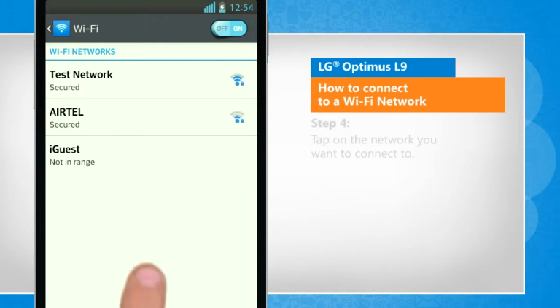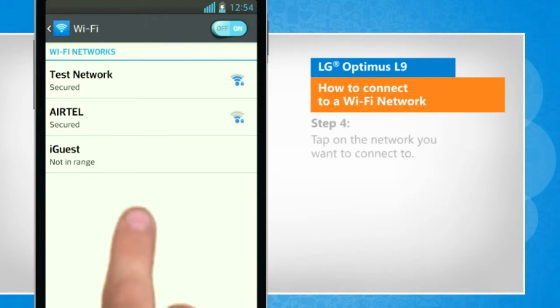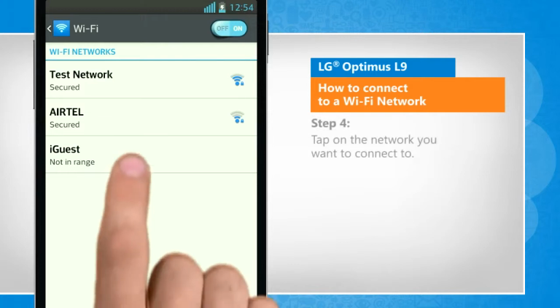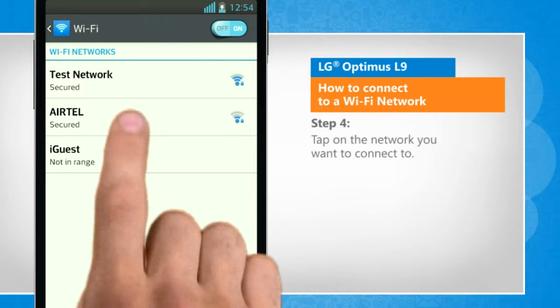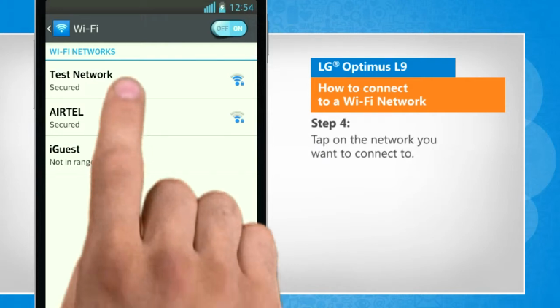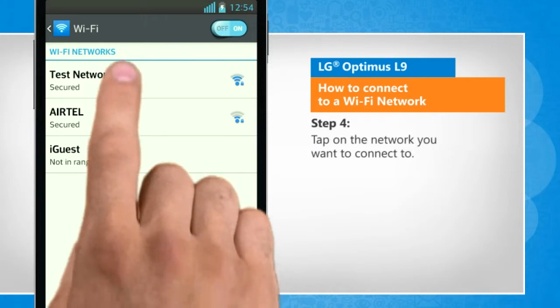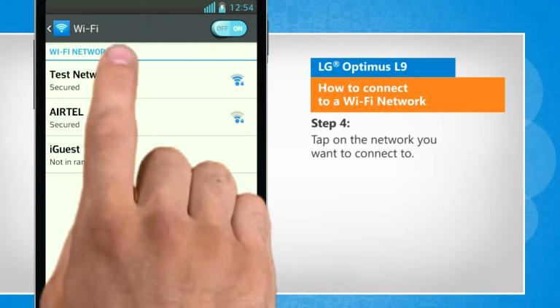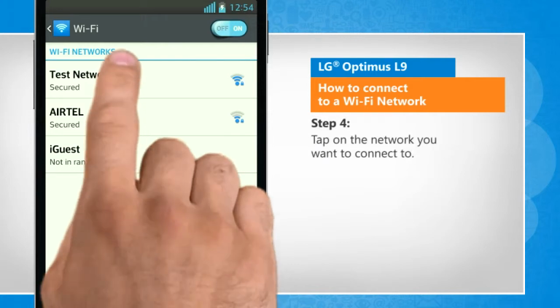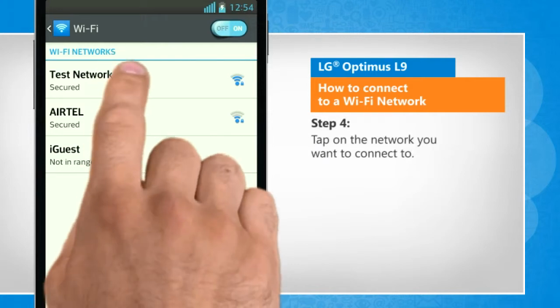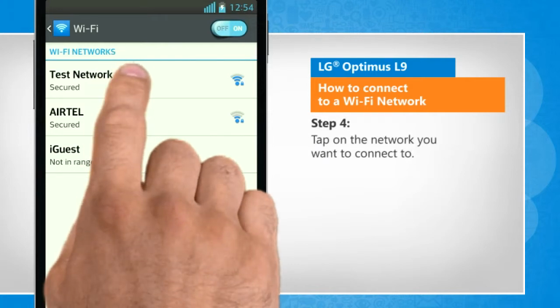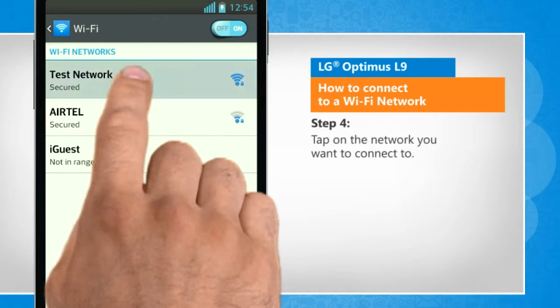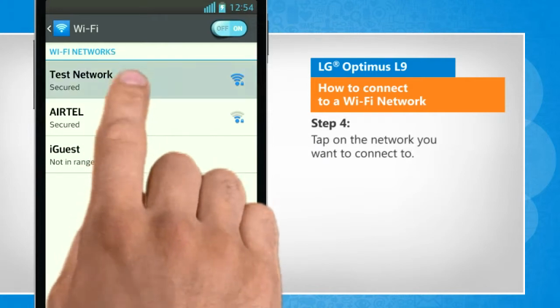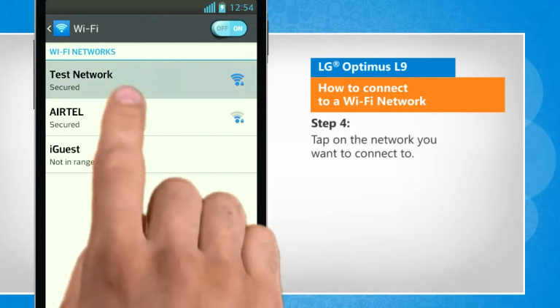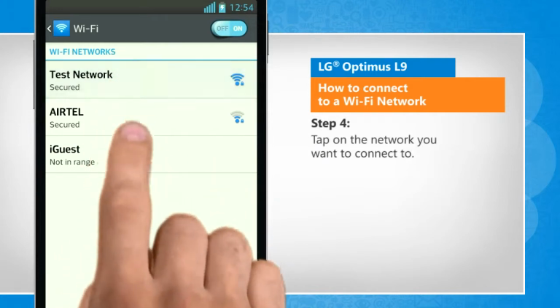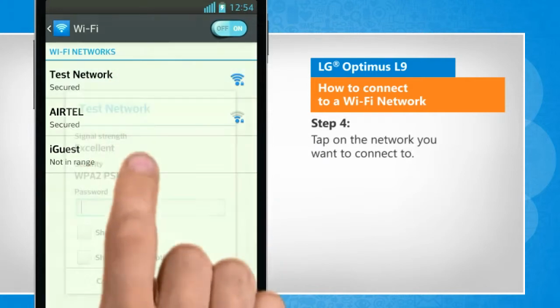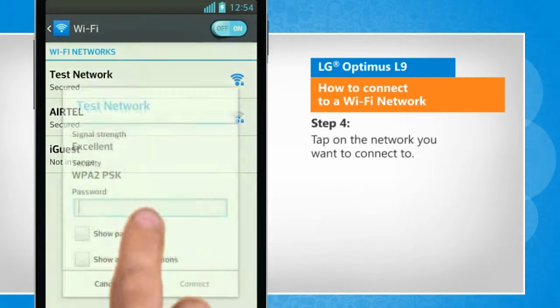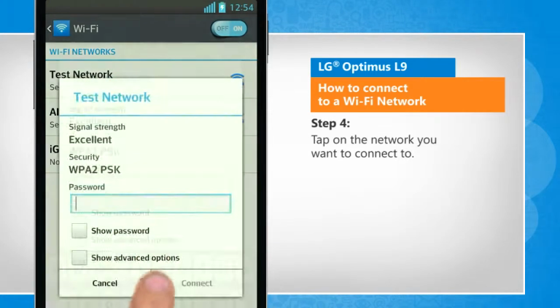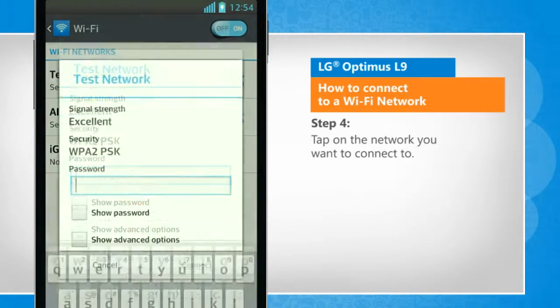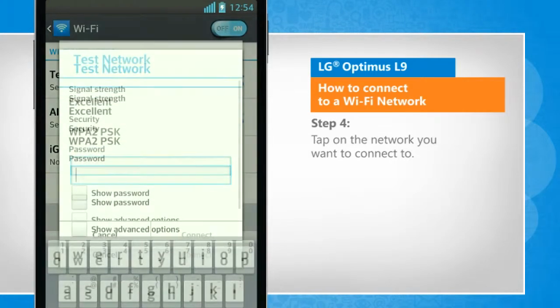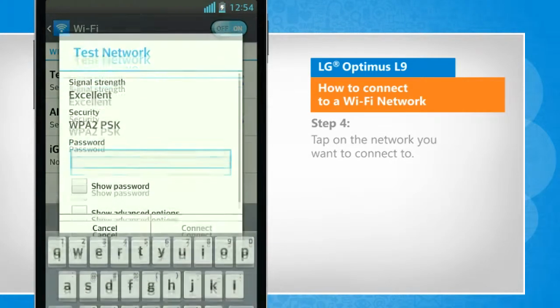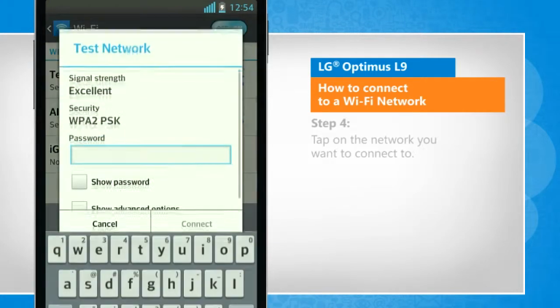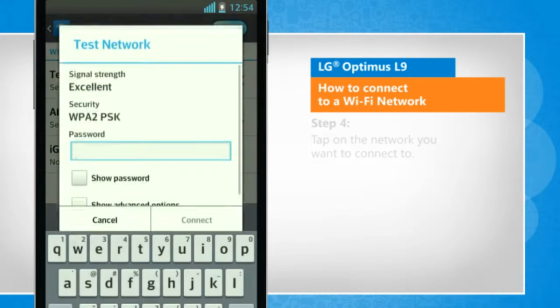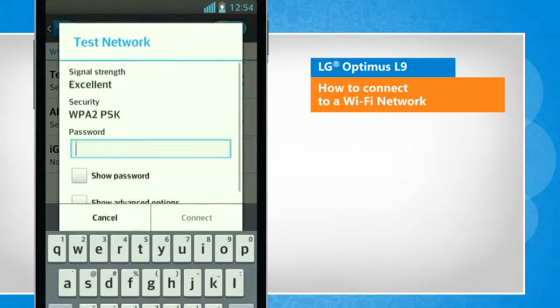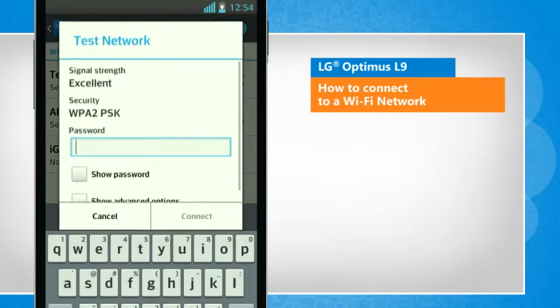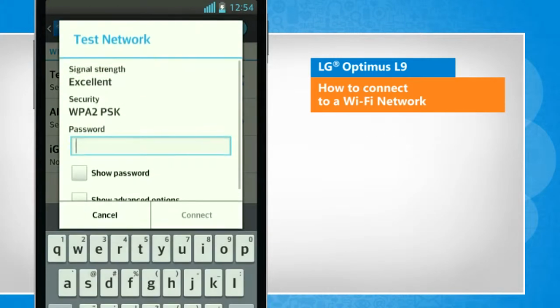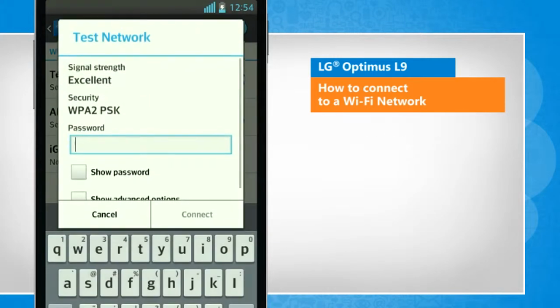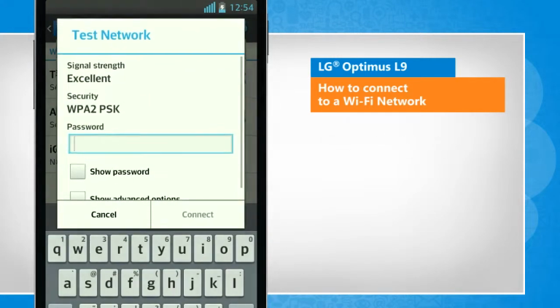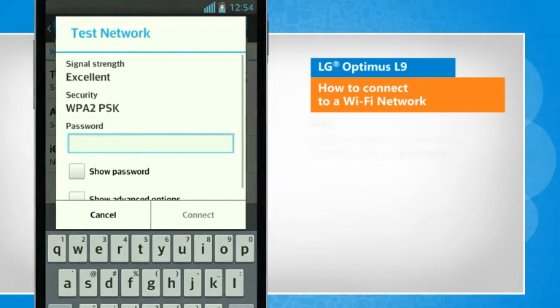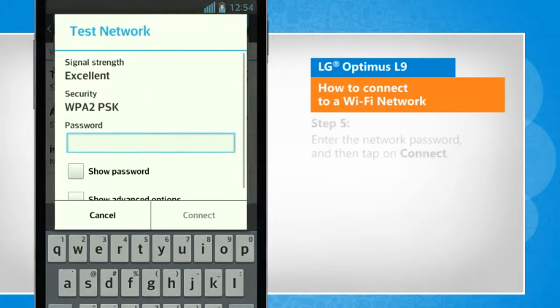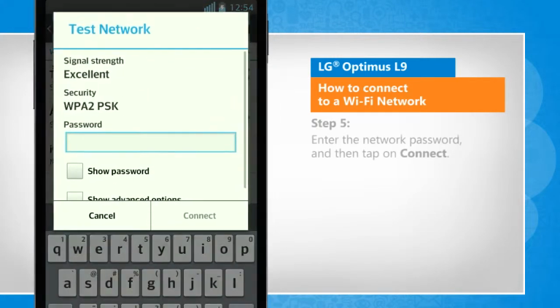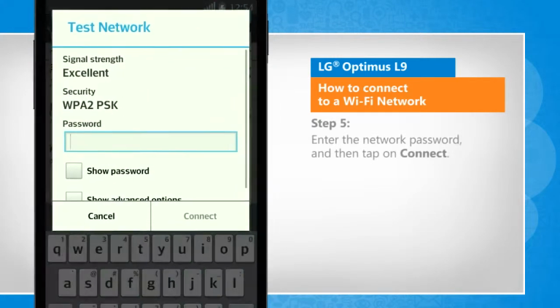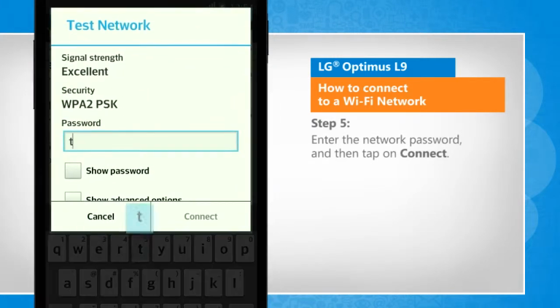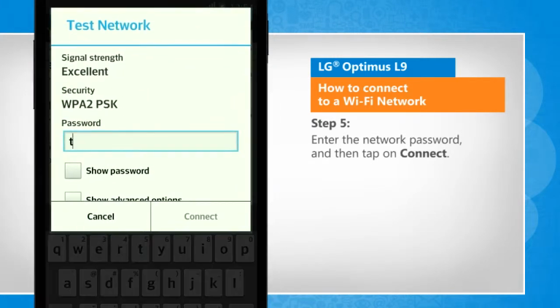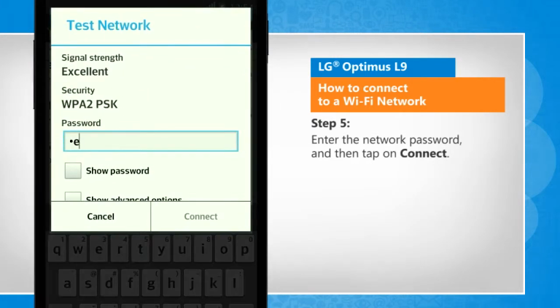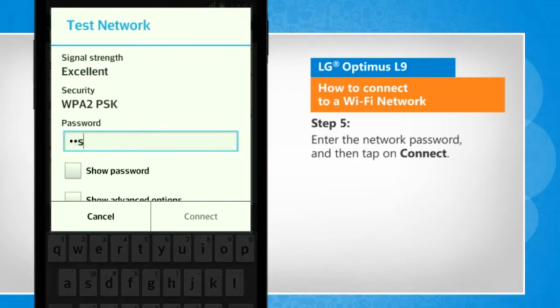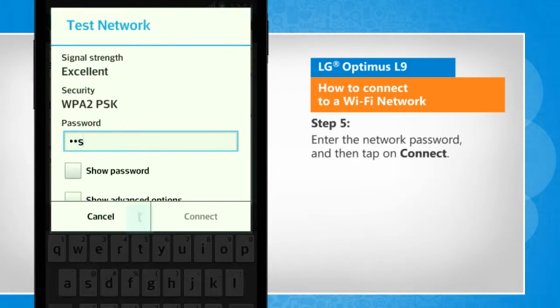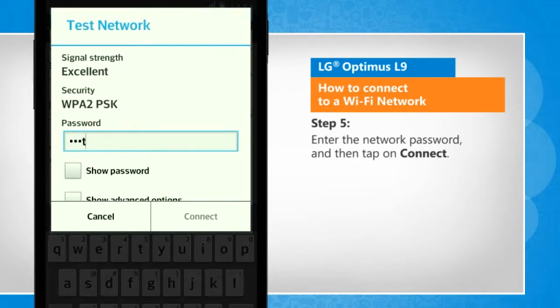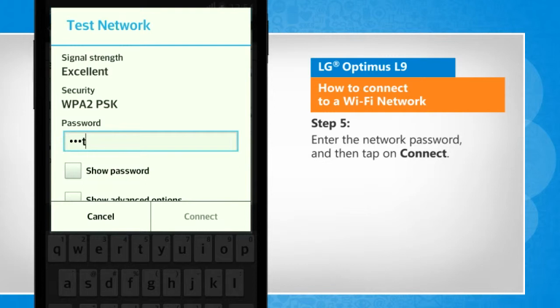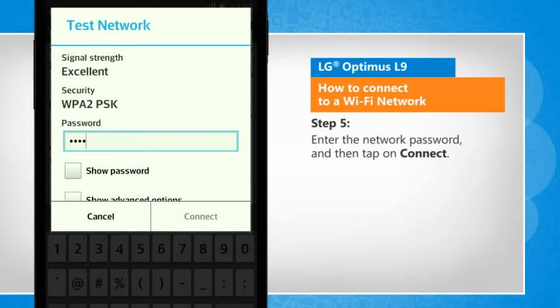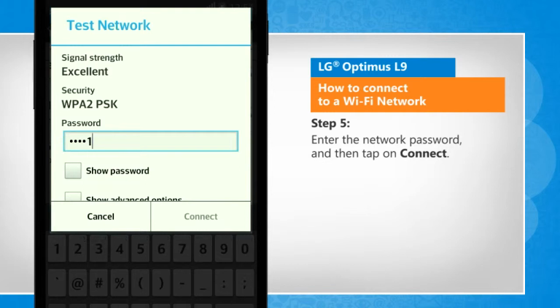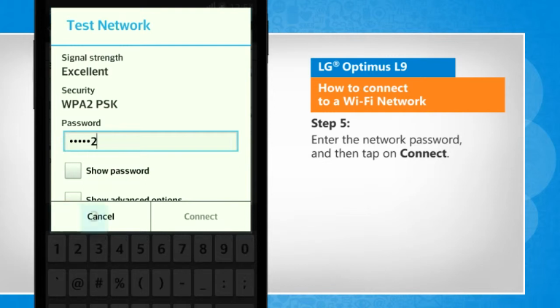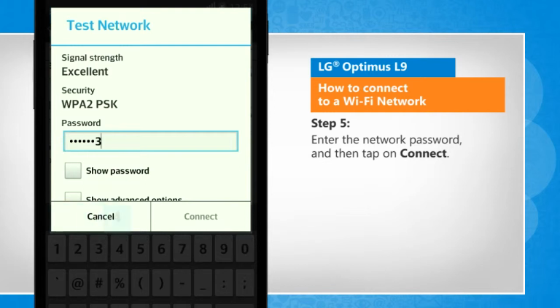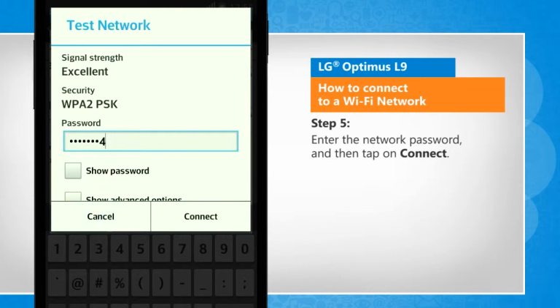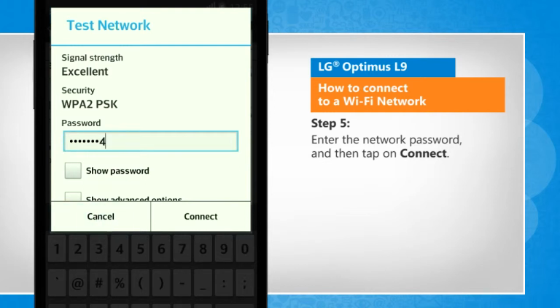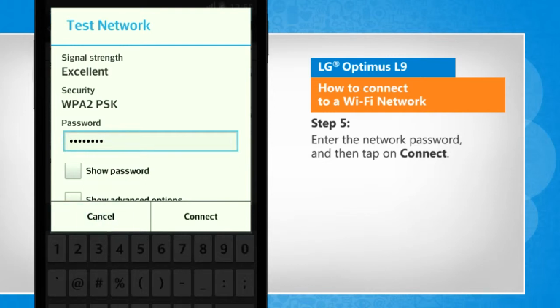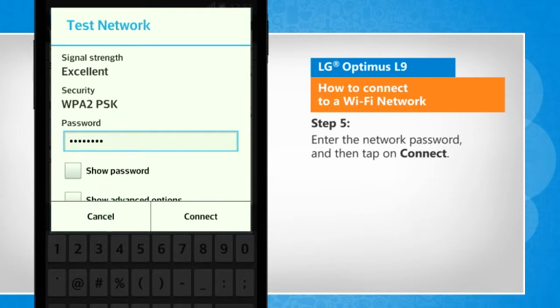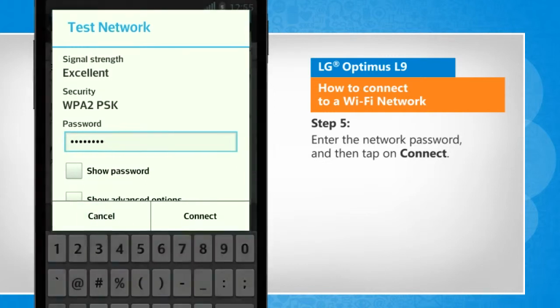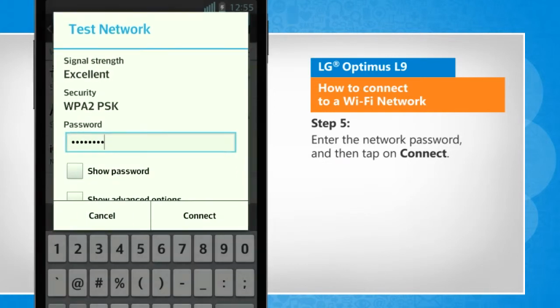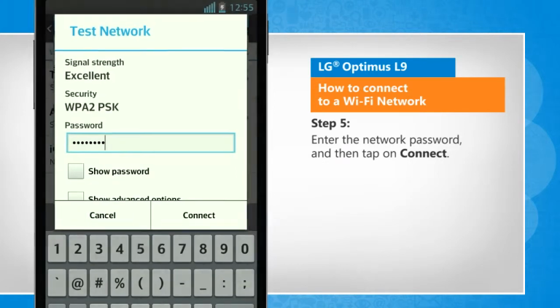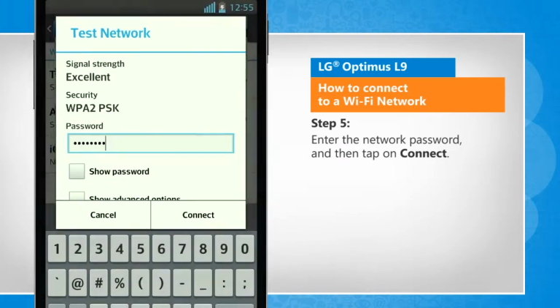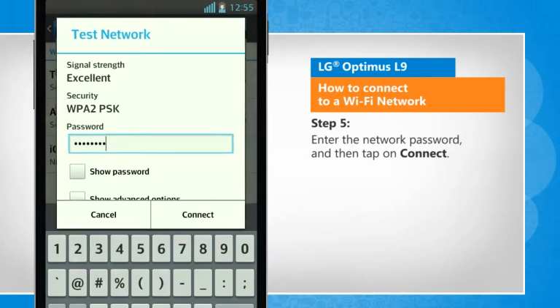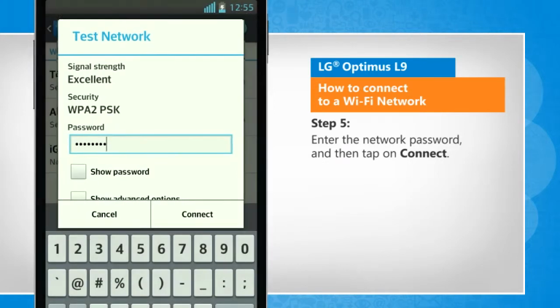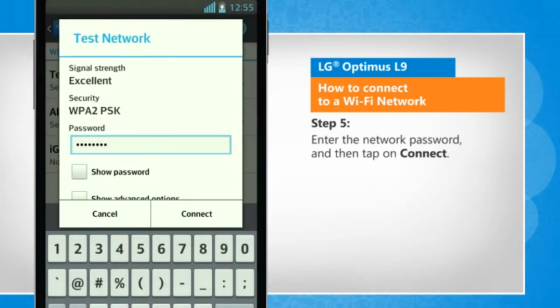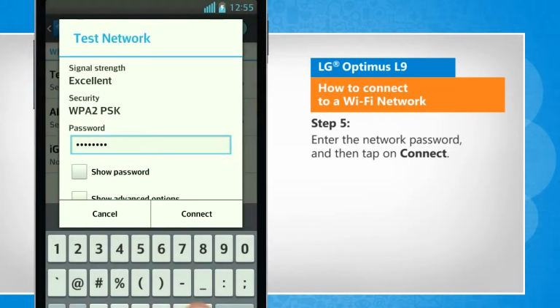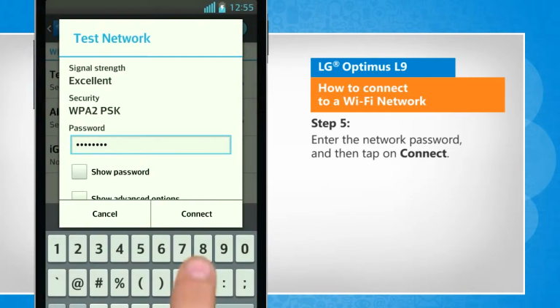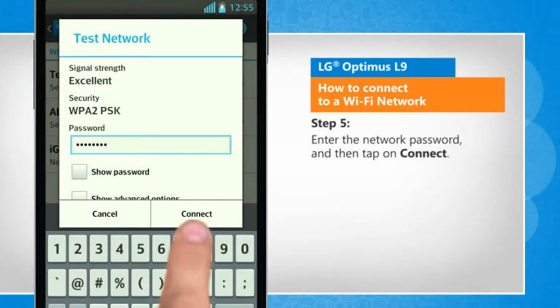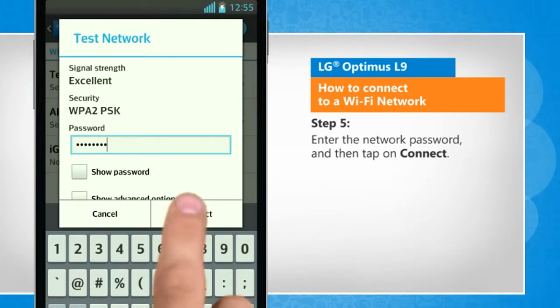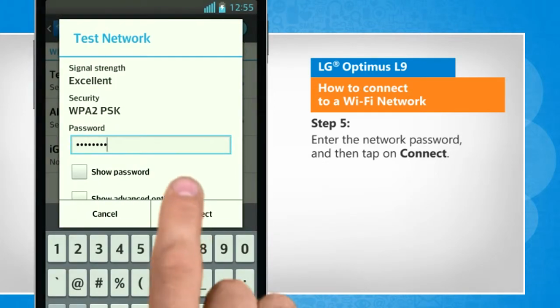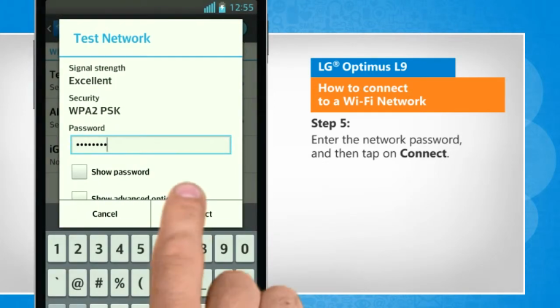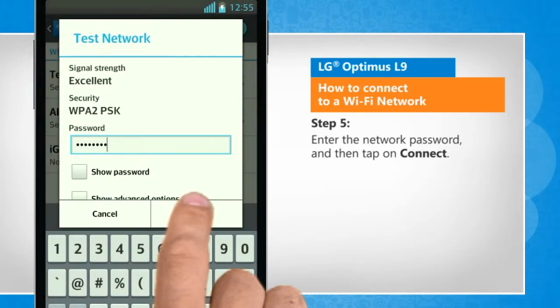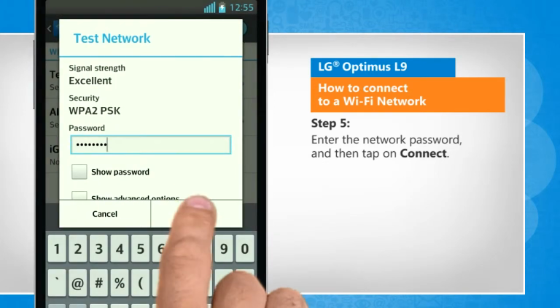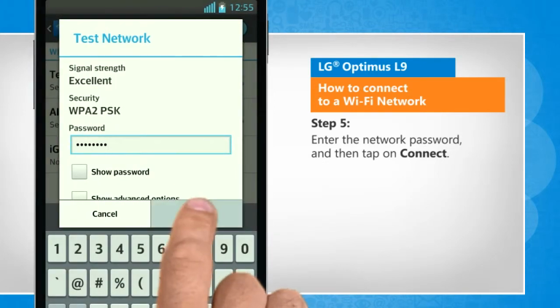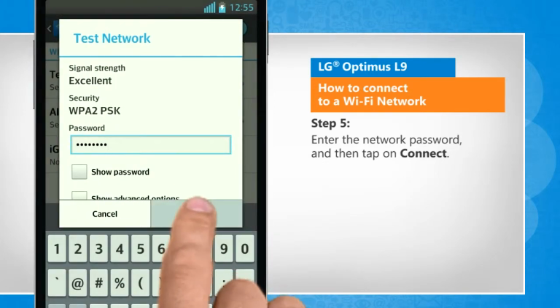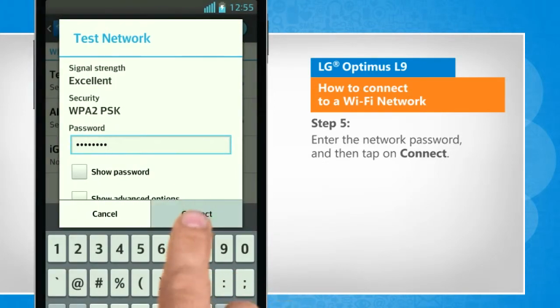Tap on the network you want to connect to. Enter the network password, and then tap on connect.